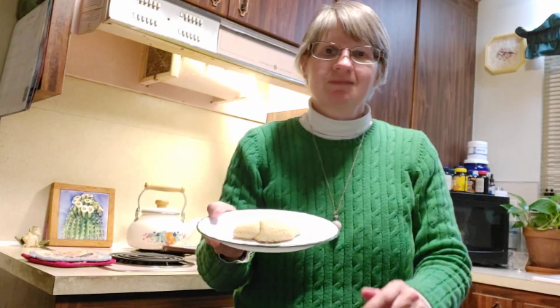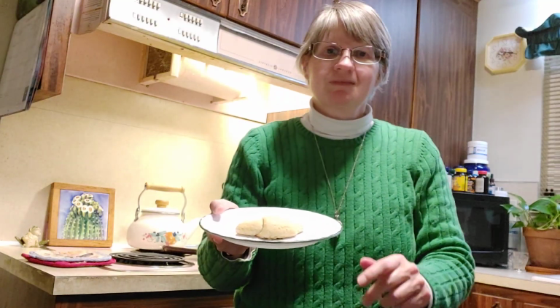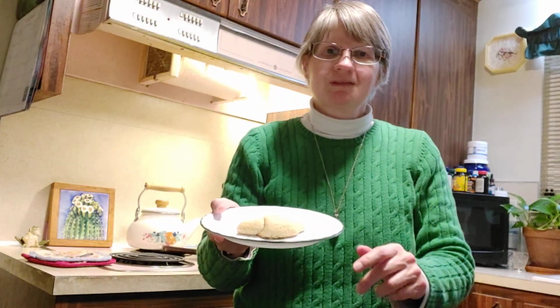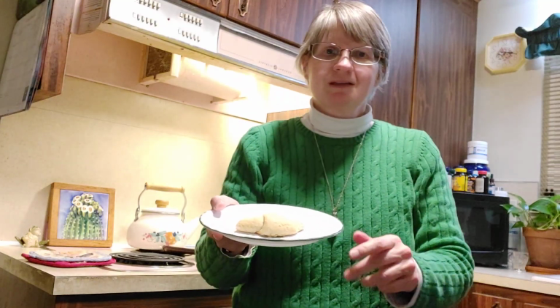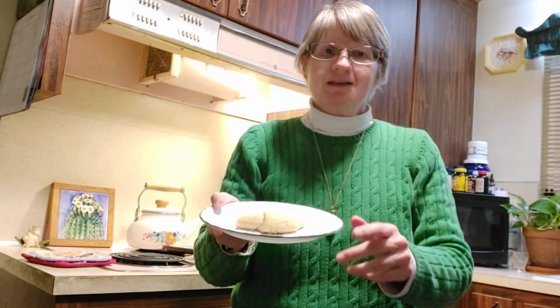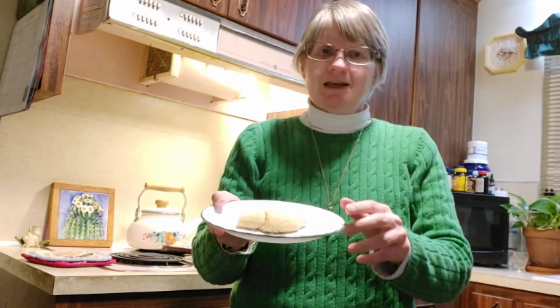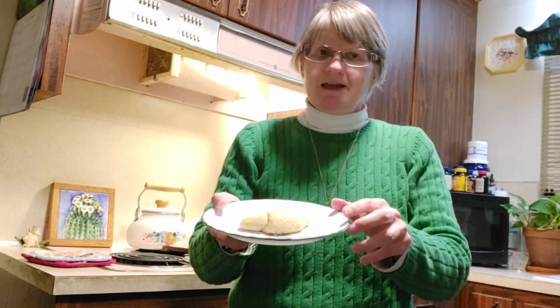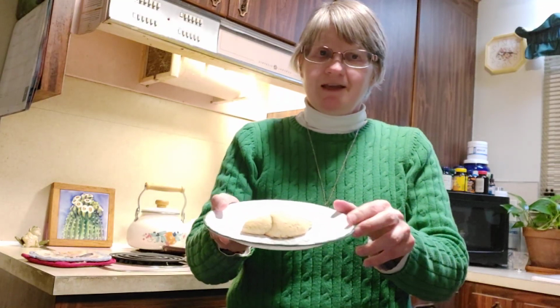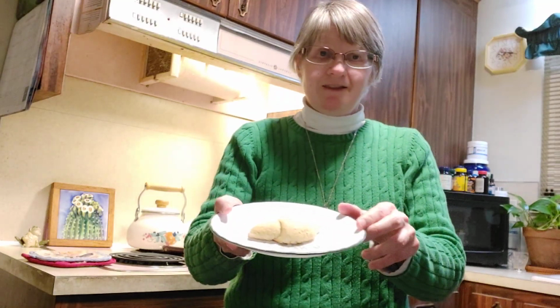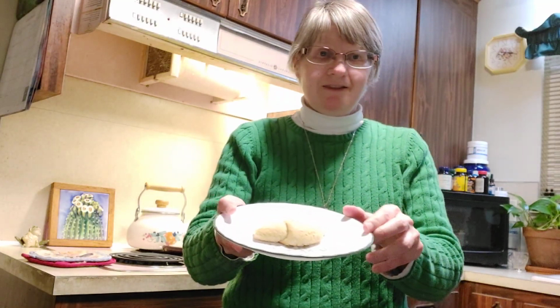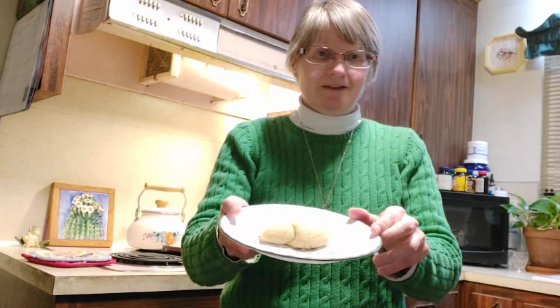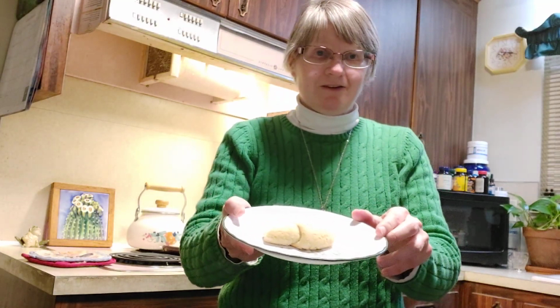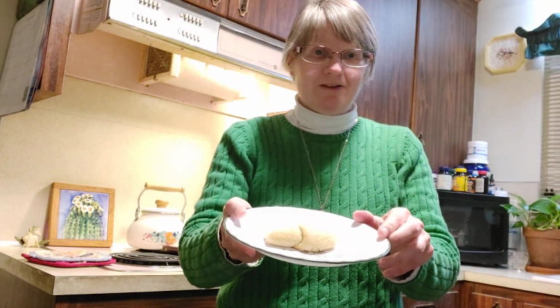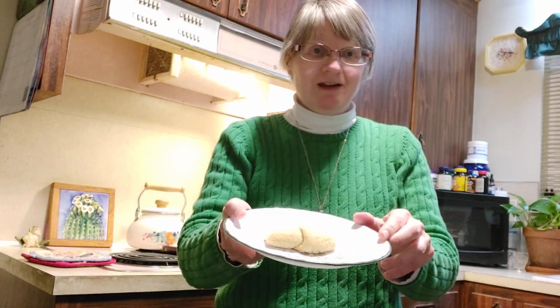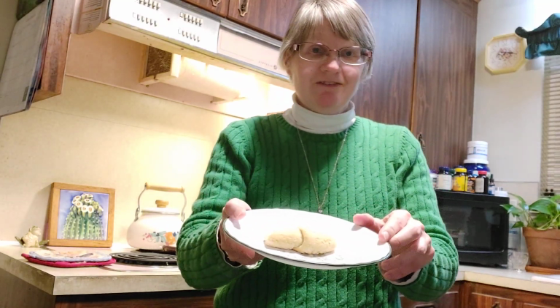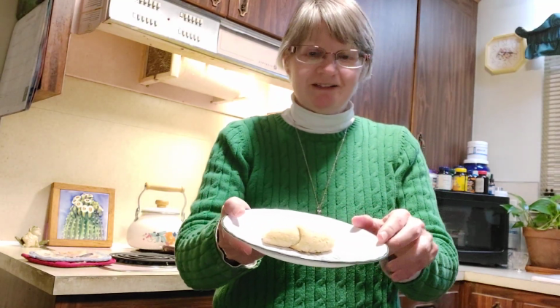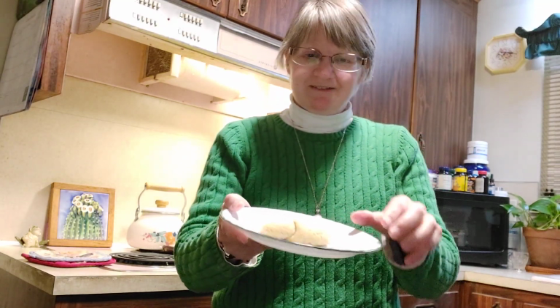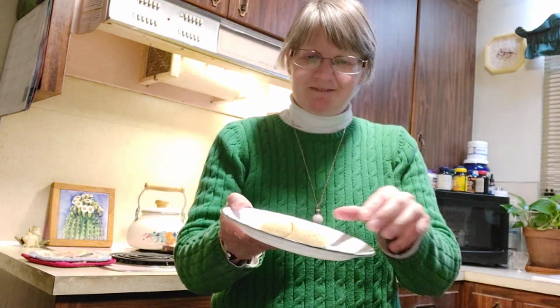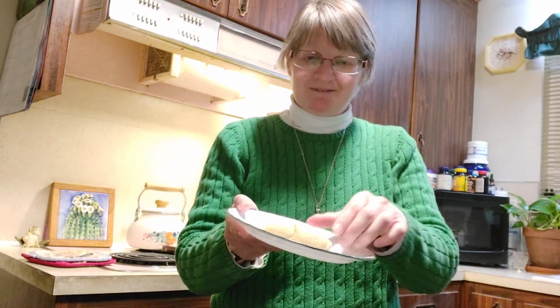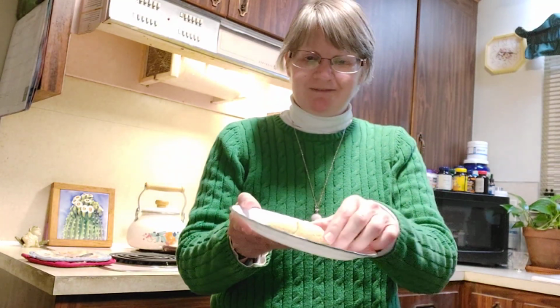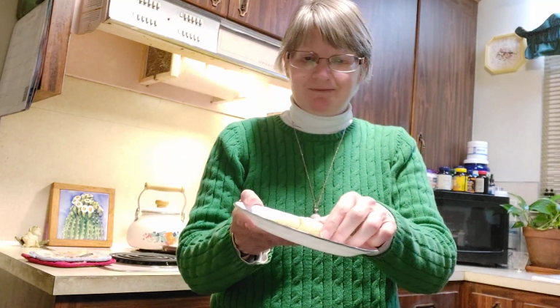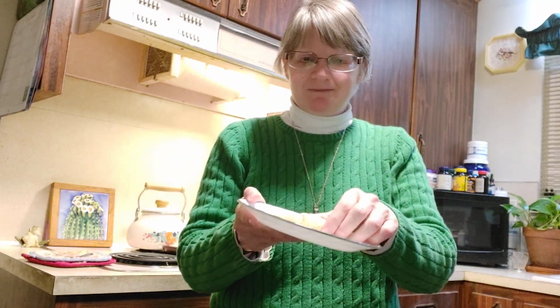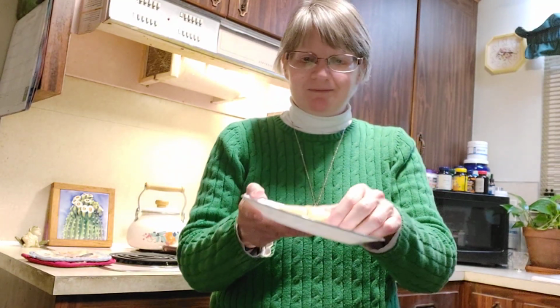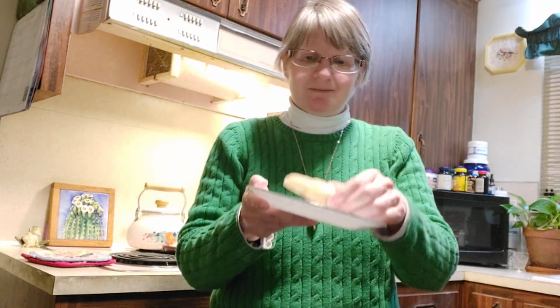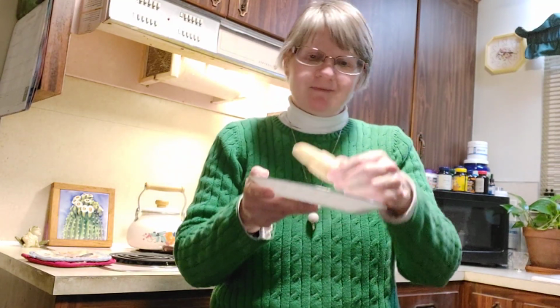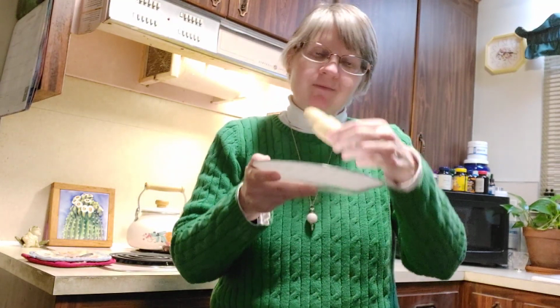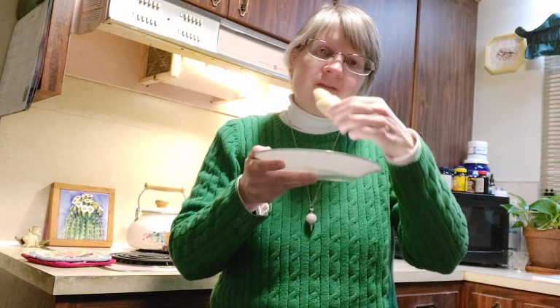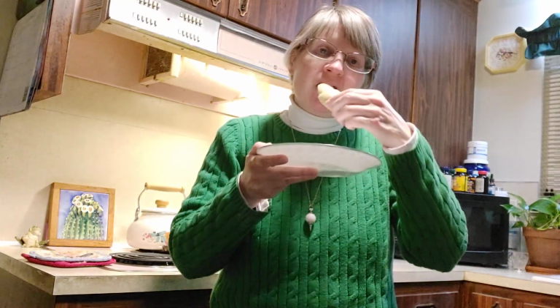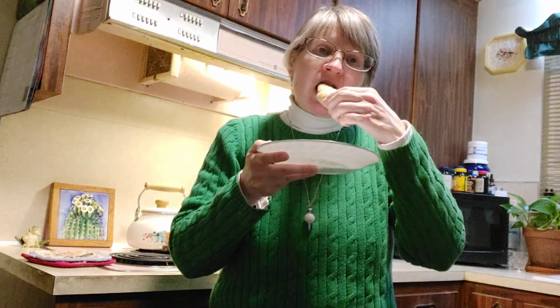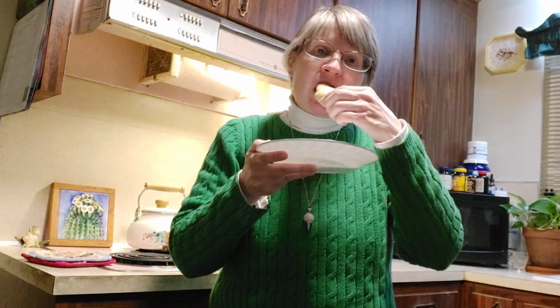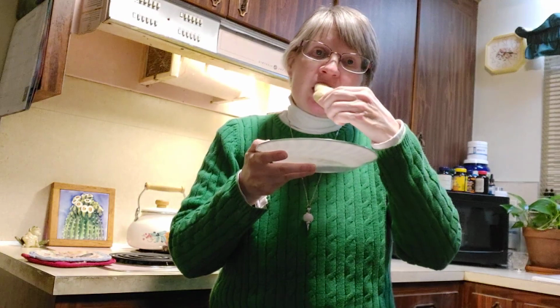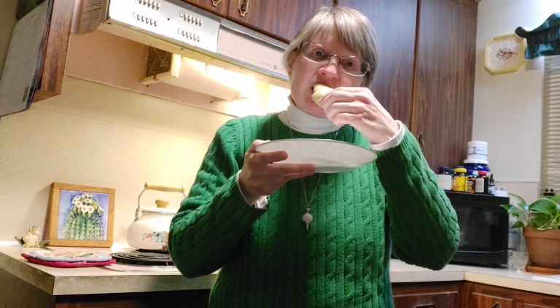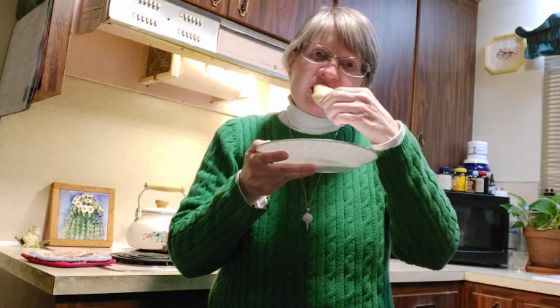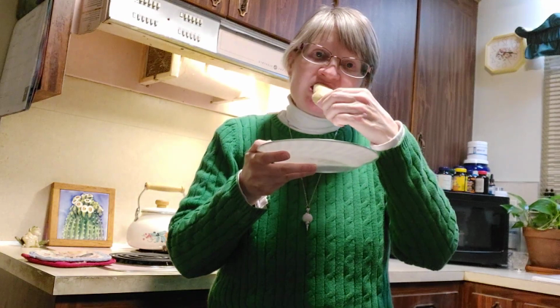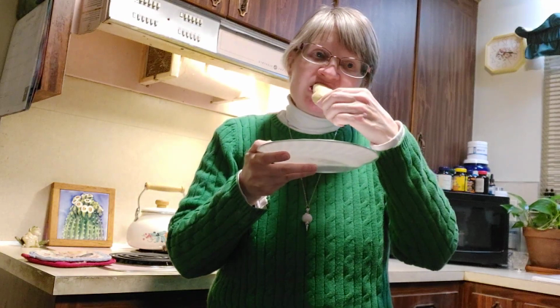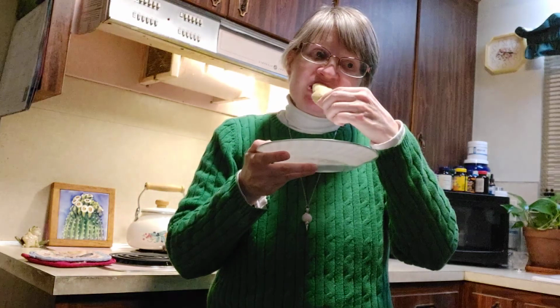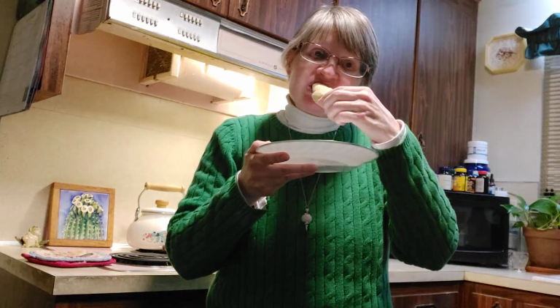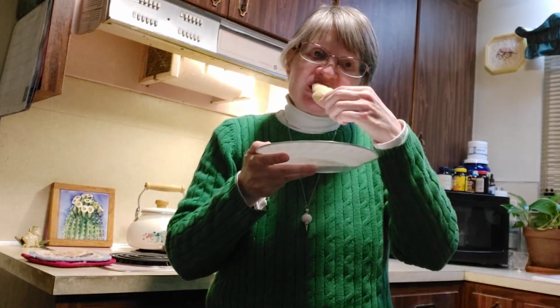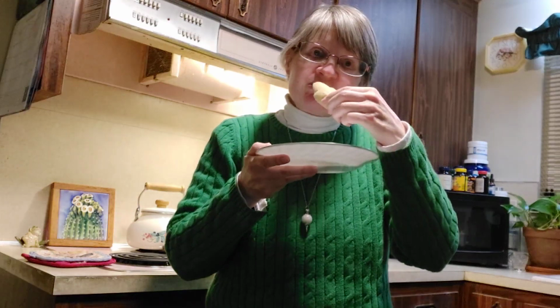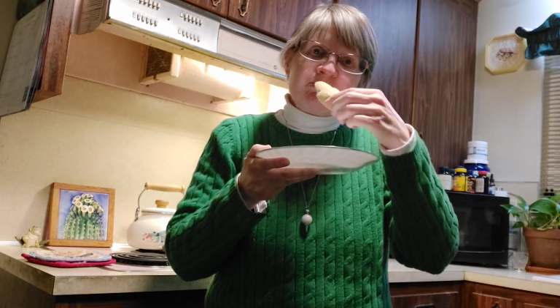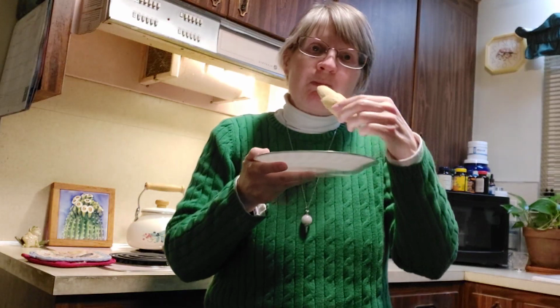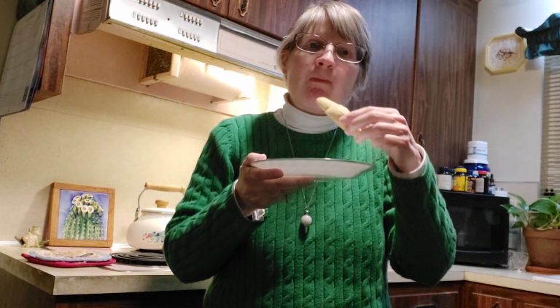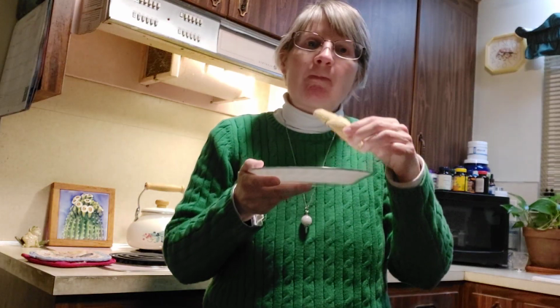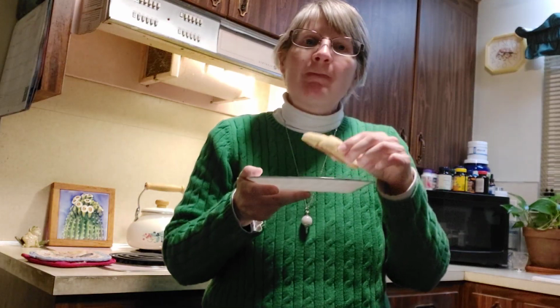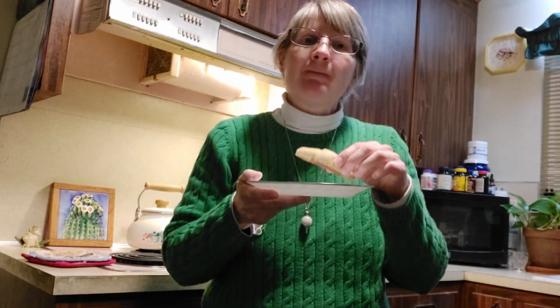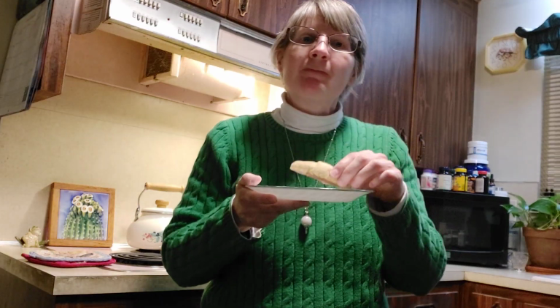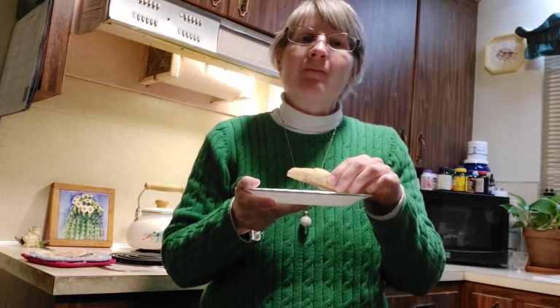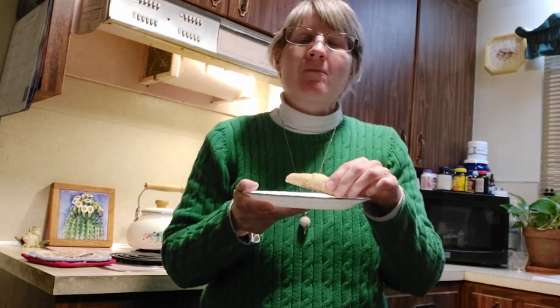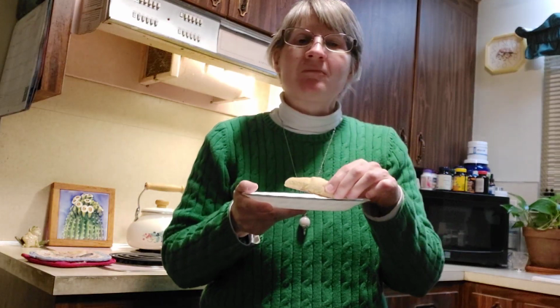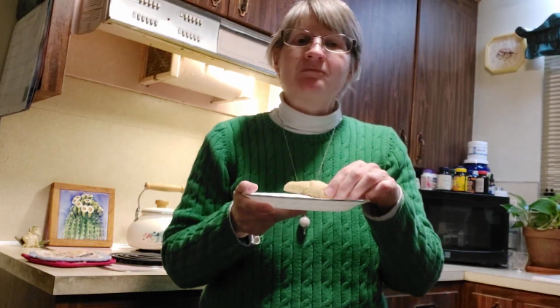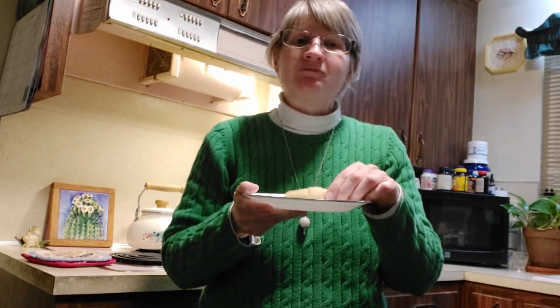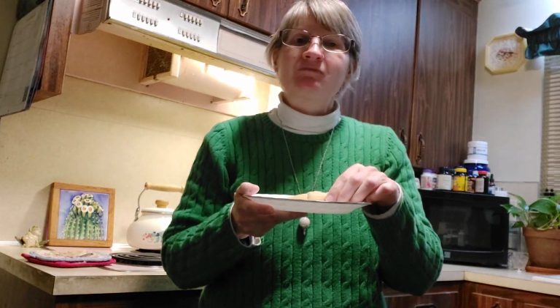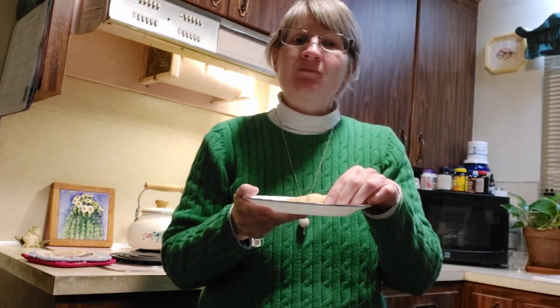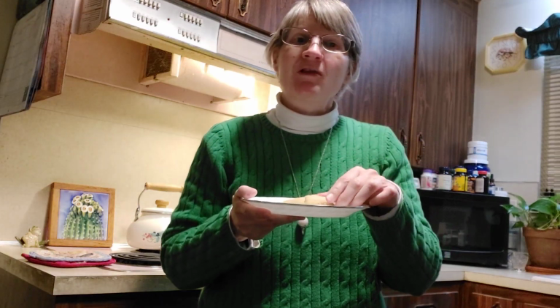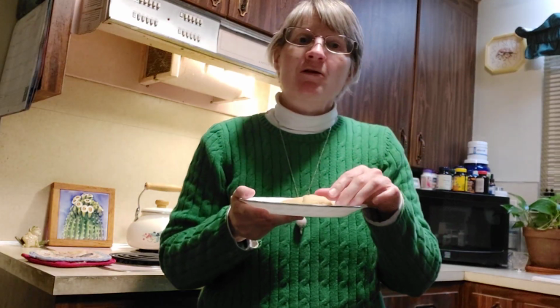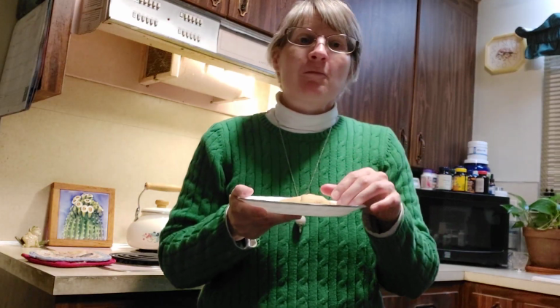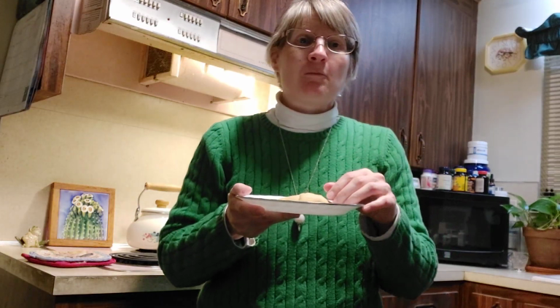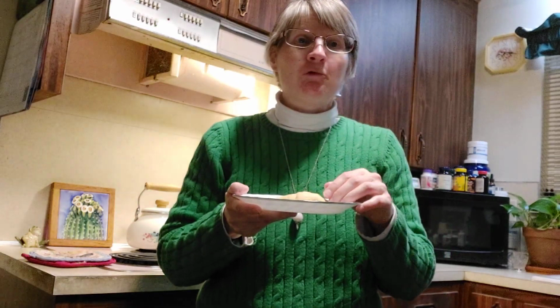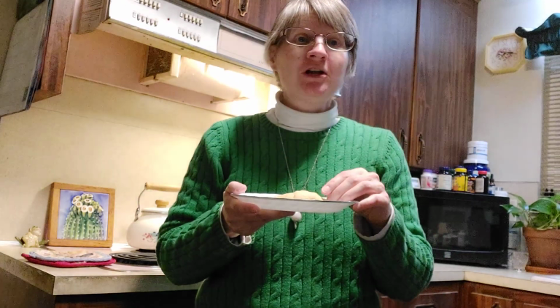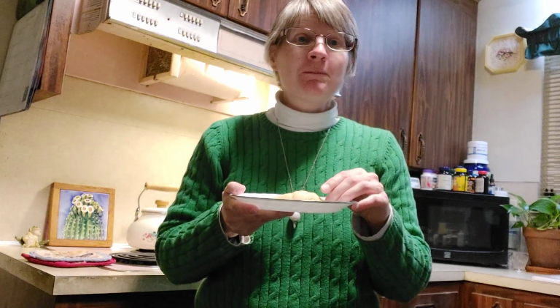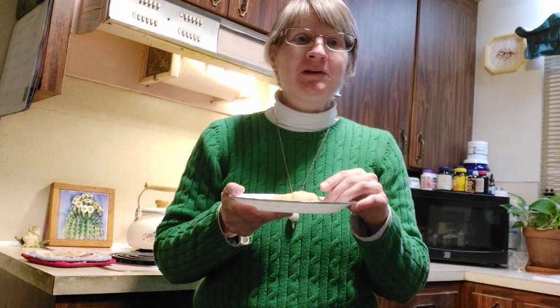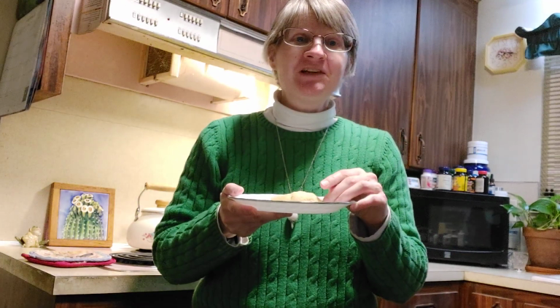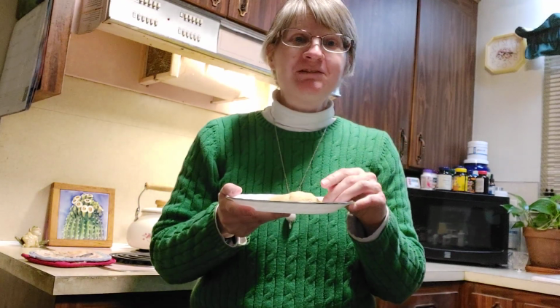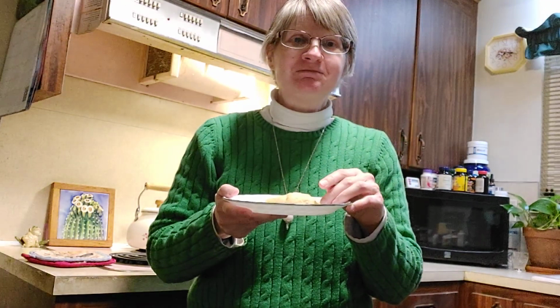And there you have it! Bon appétit! See ya!